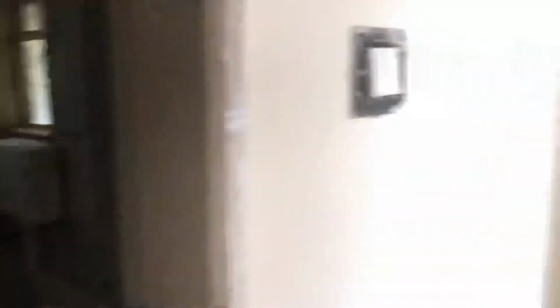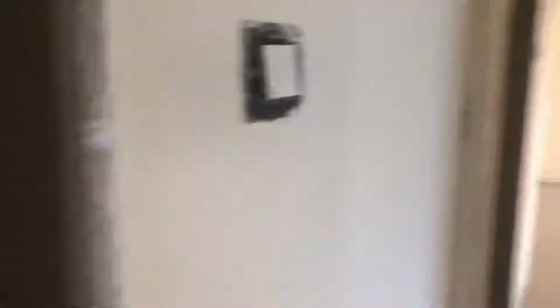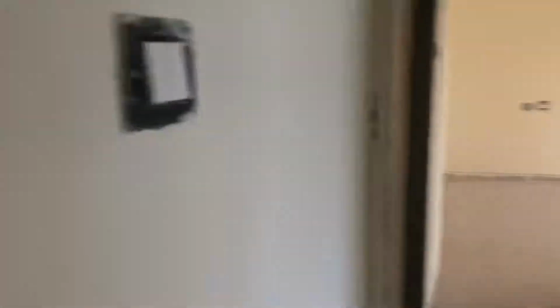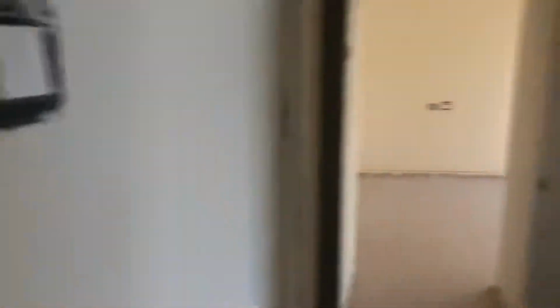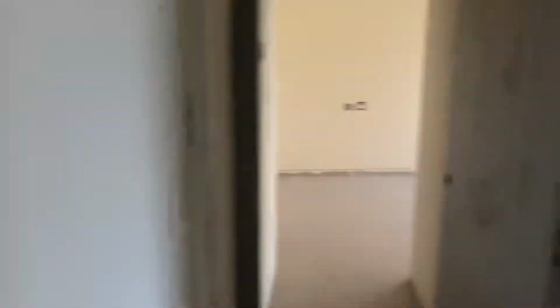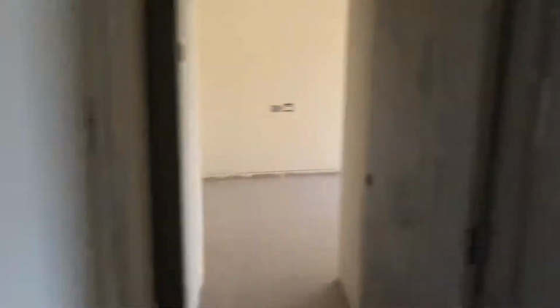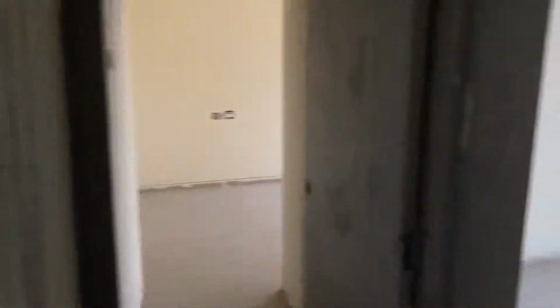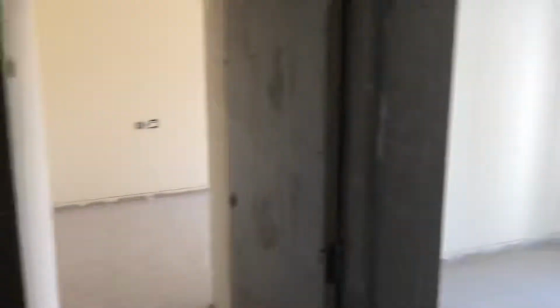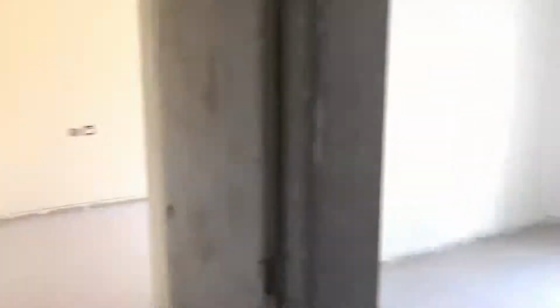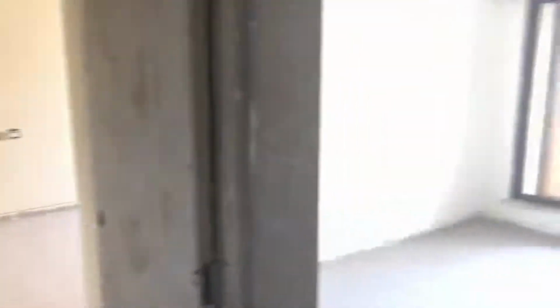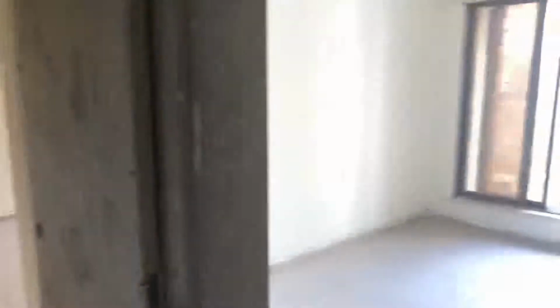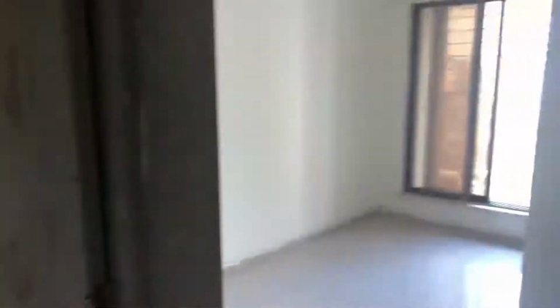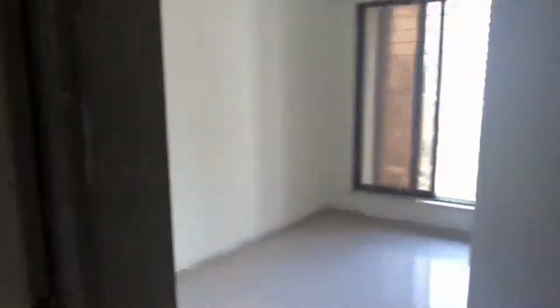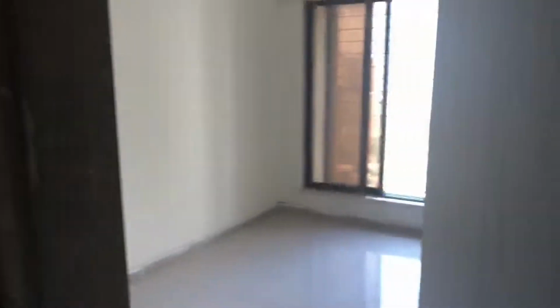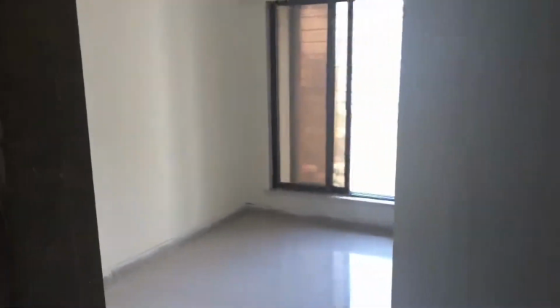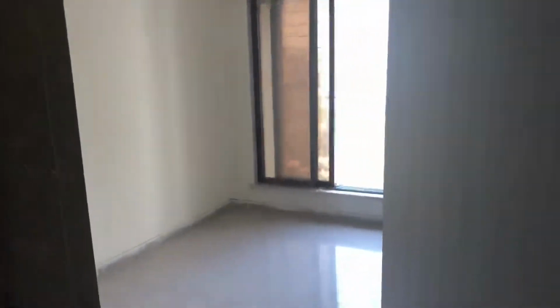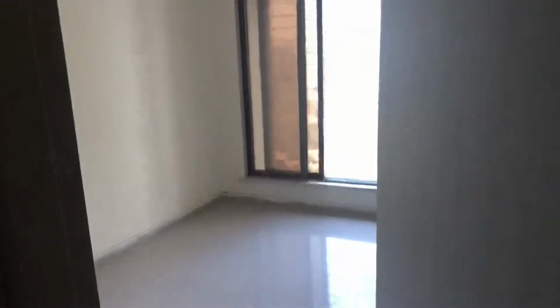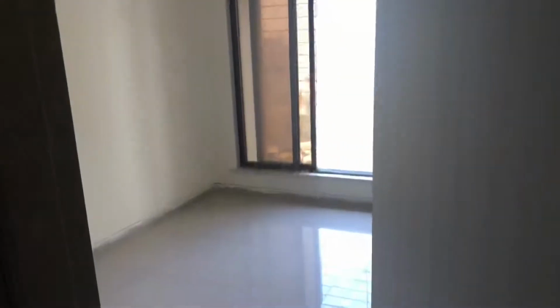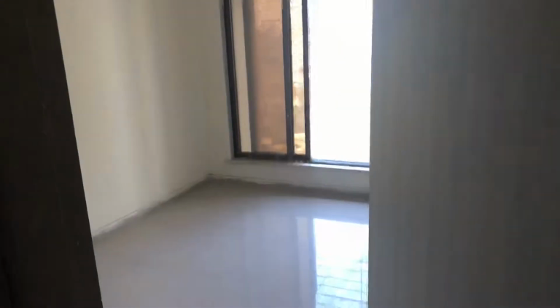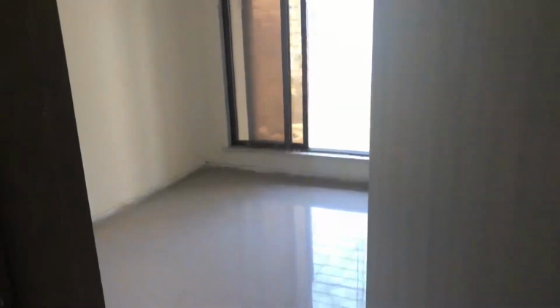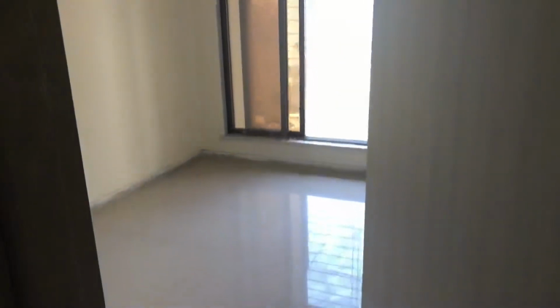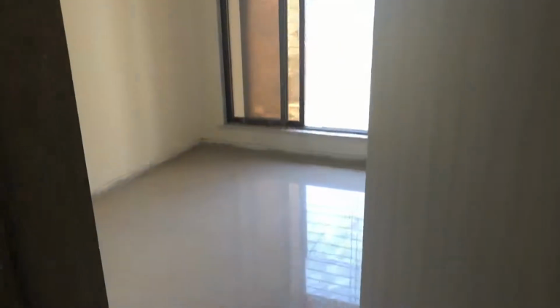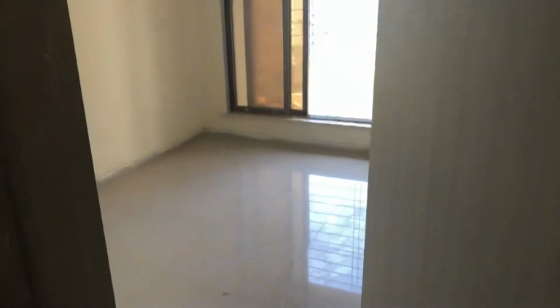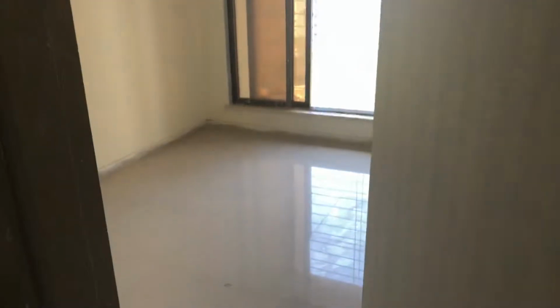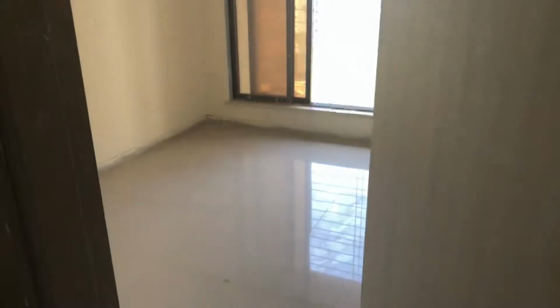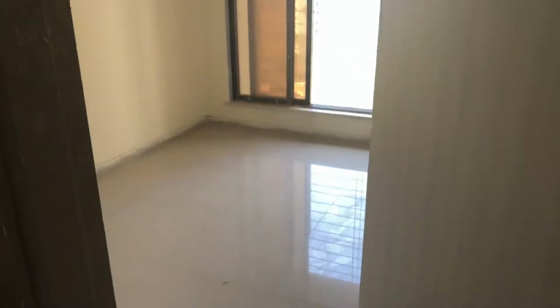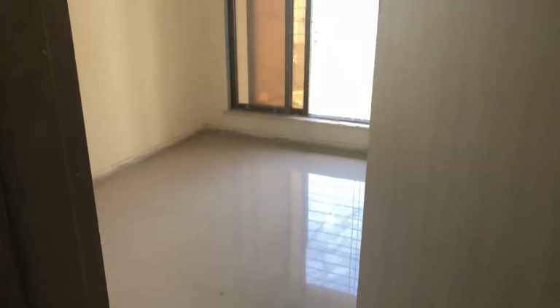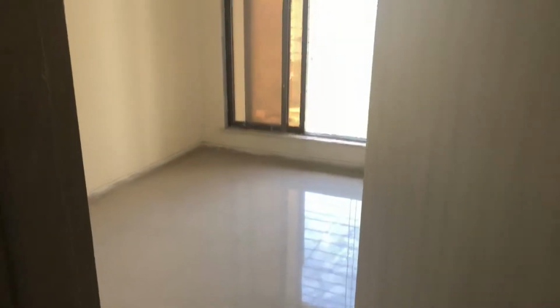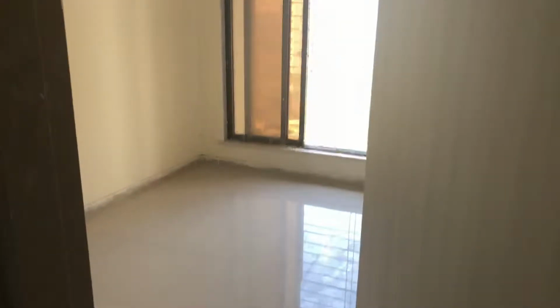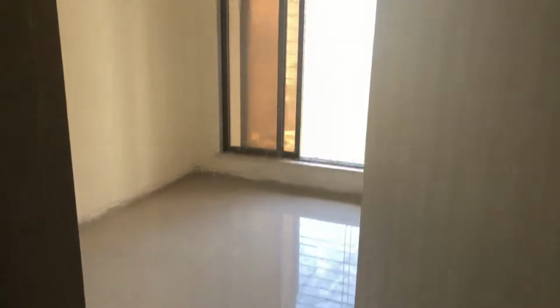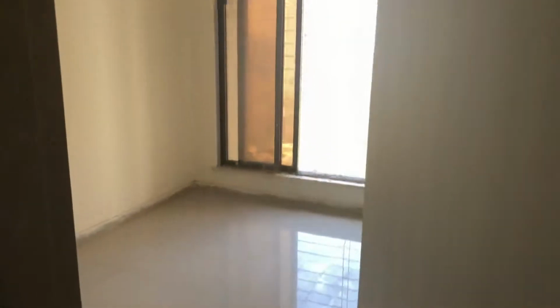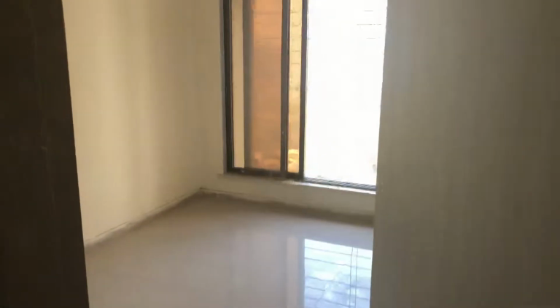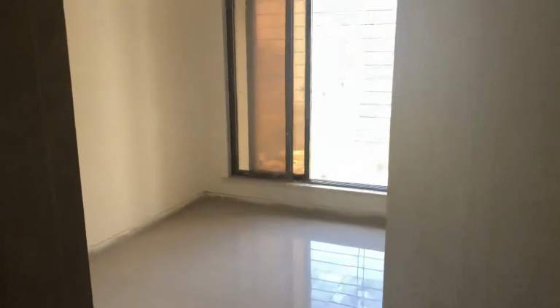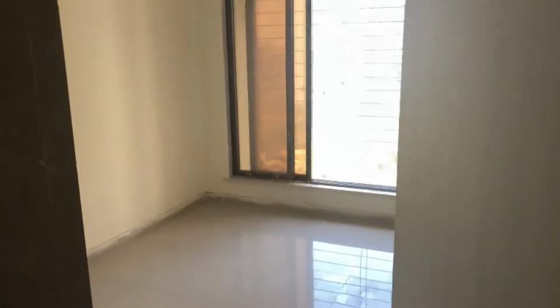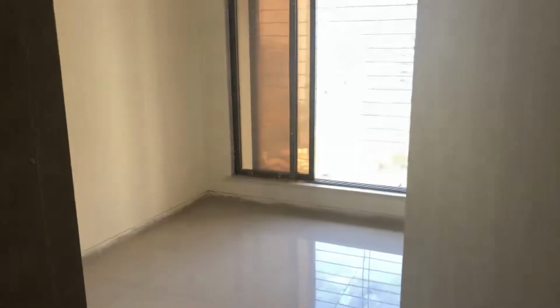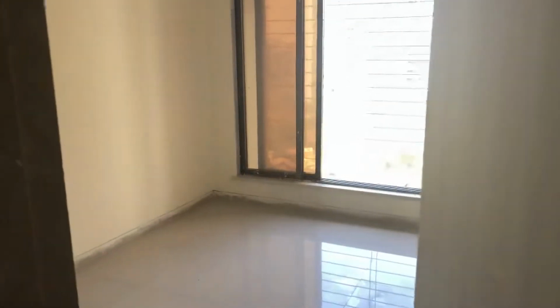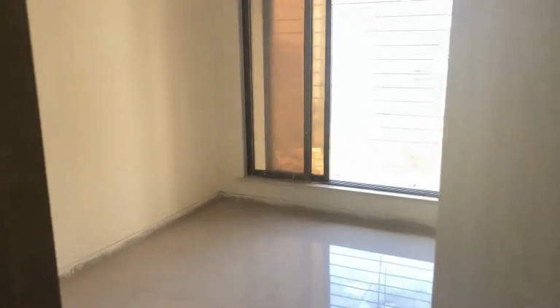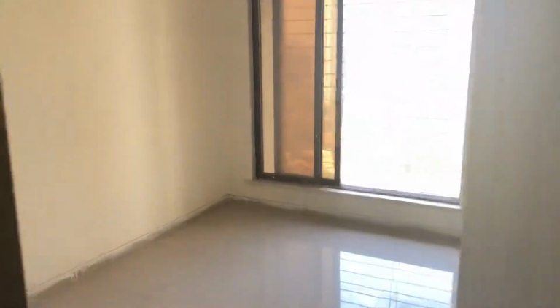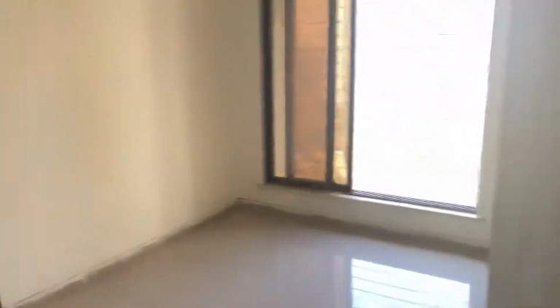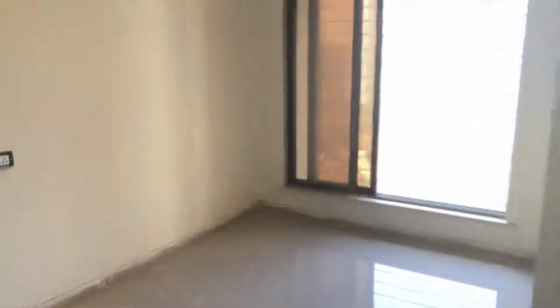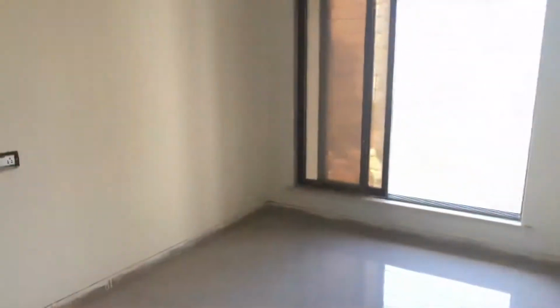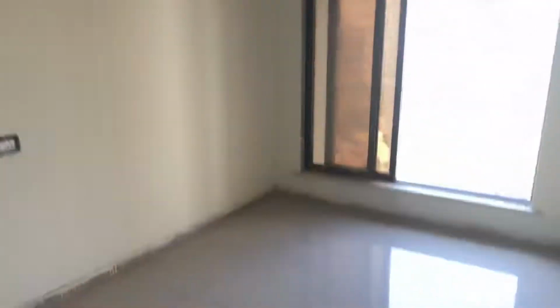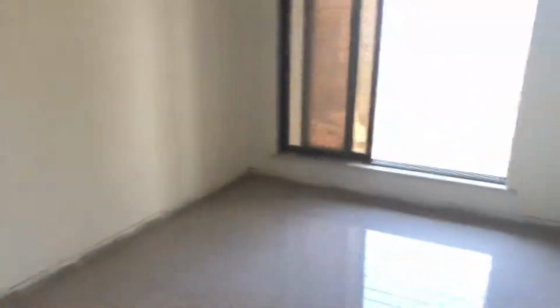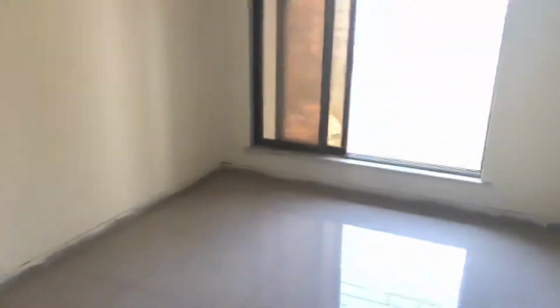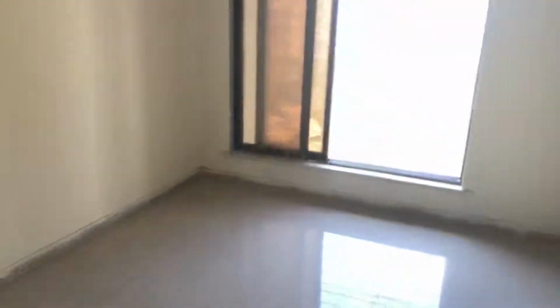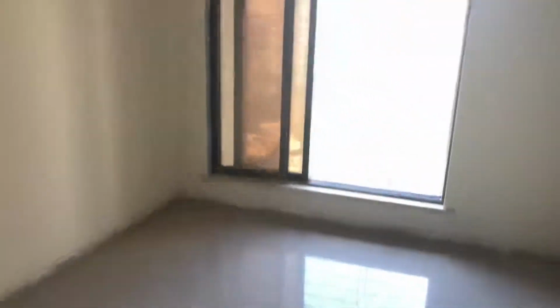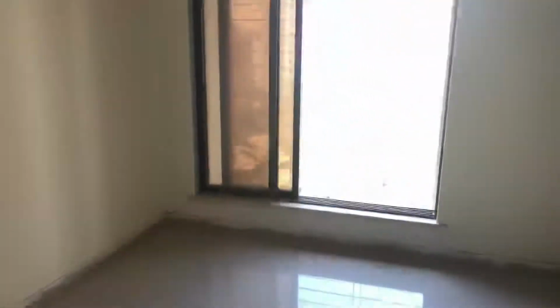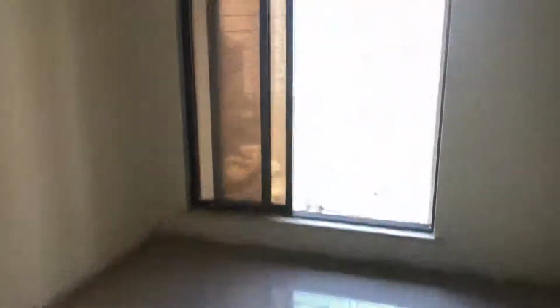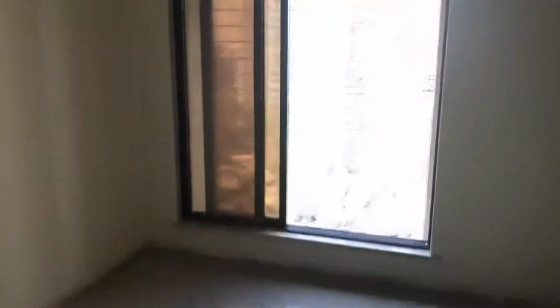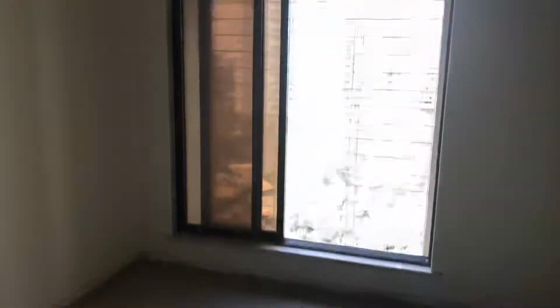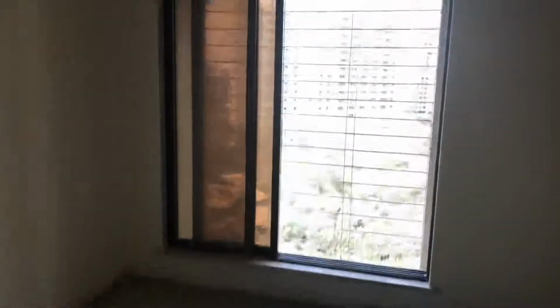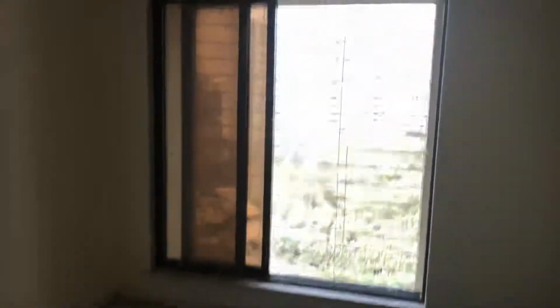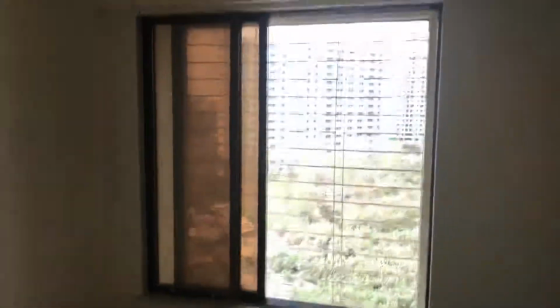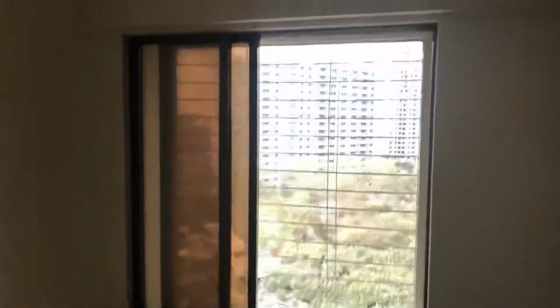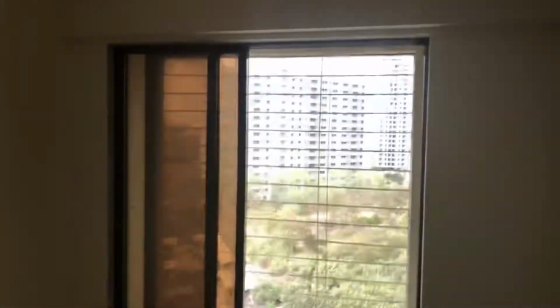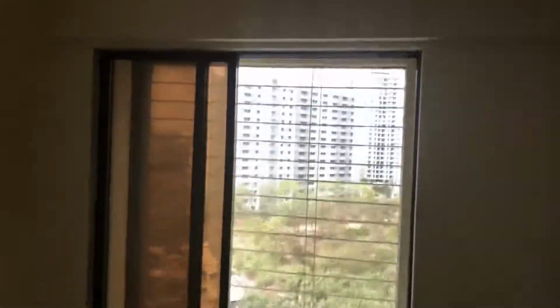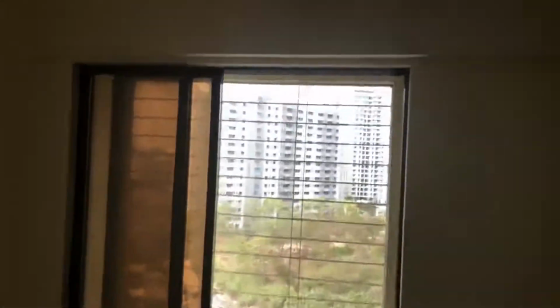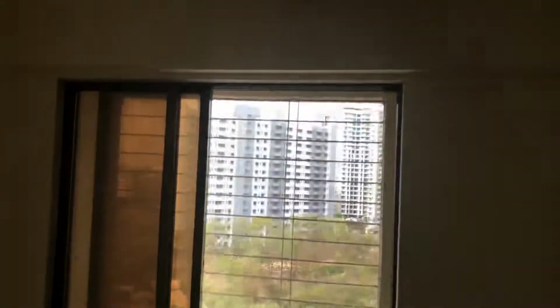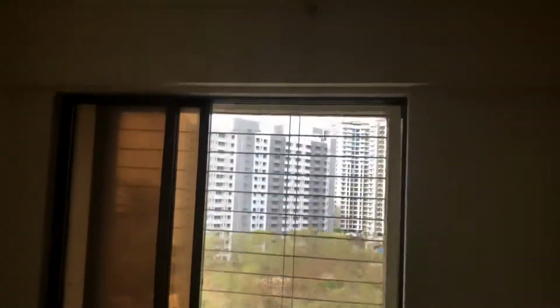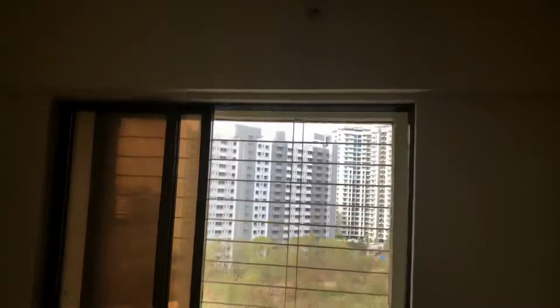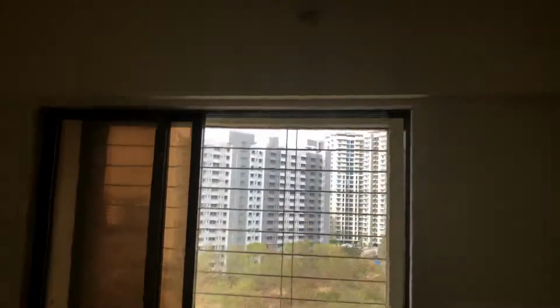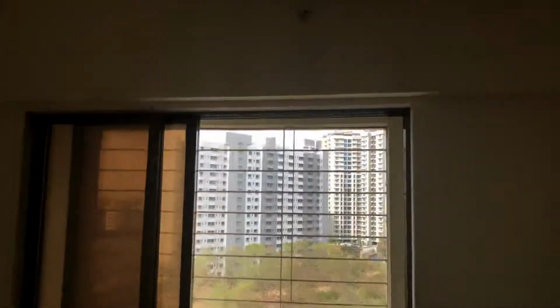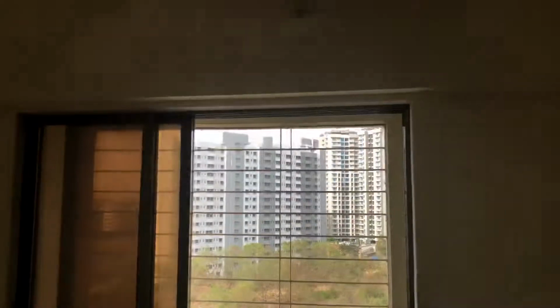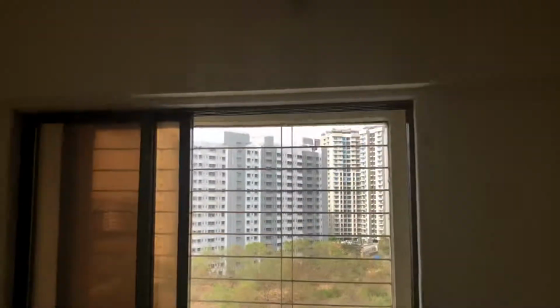Final finishing is yet to be done. Normal bedroom, view.